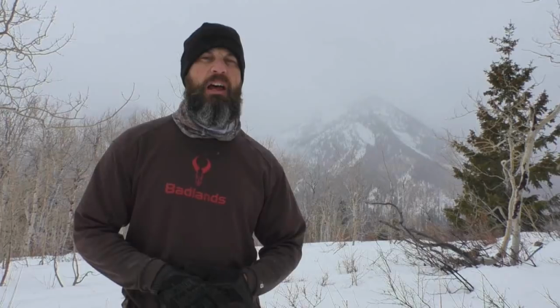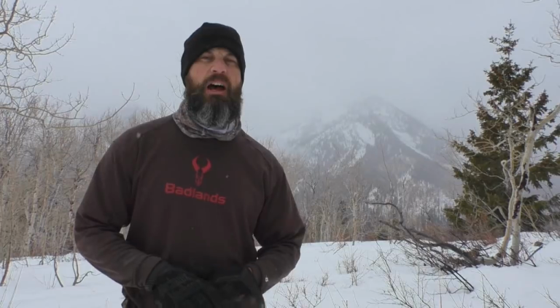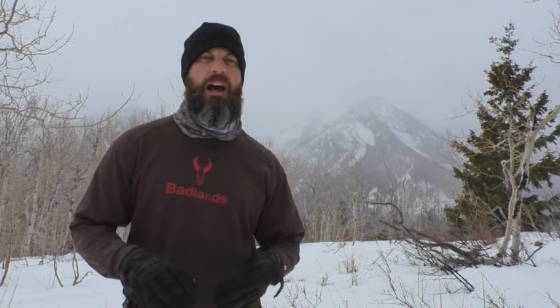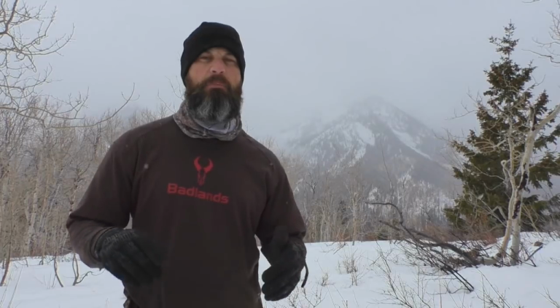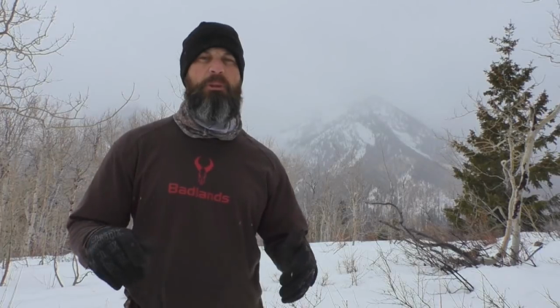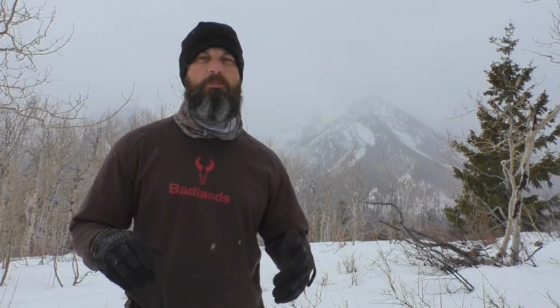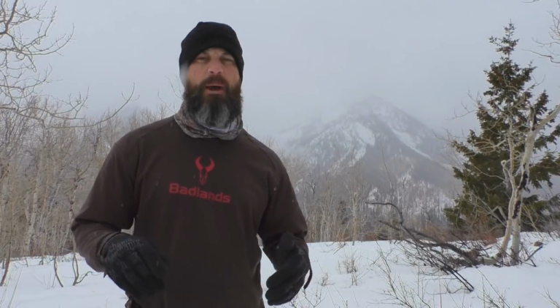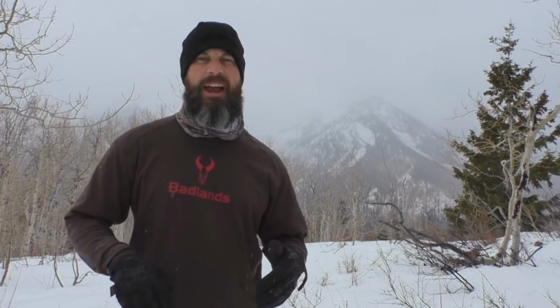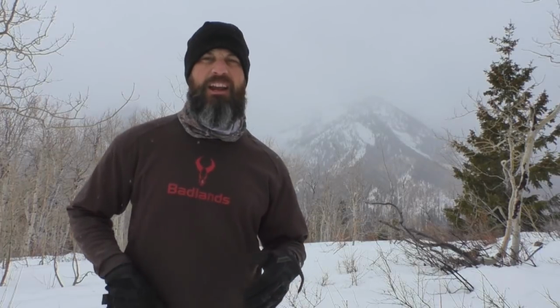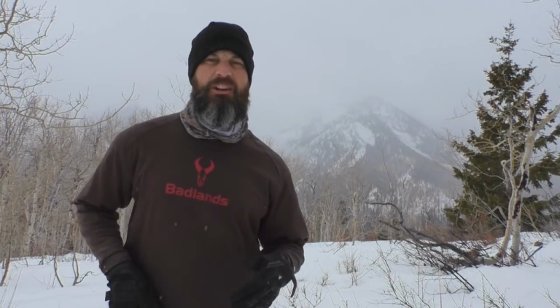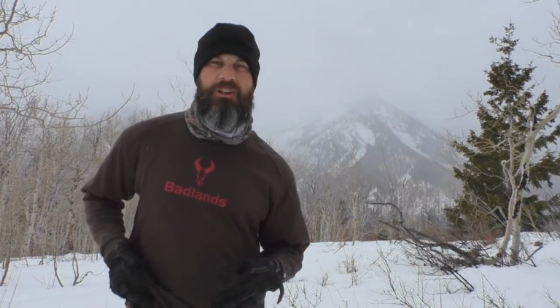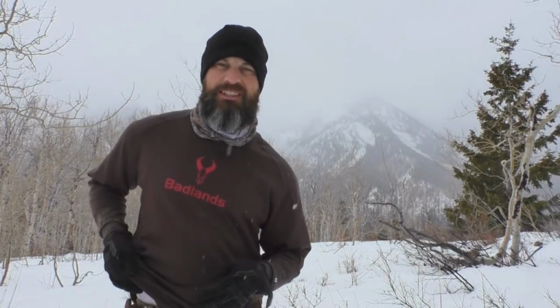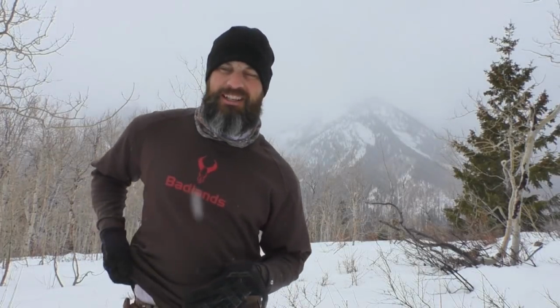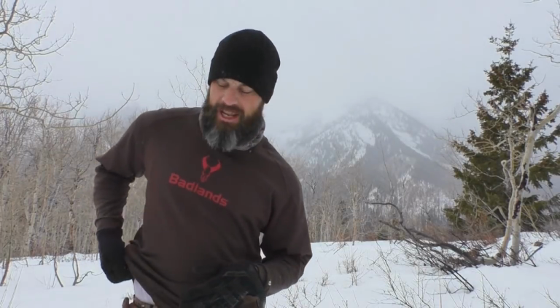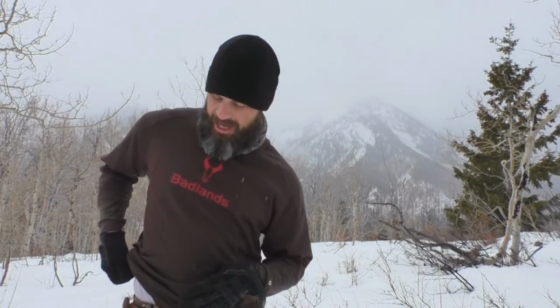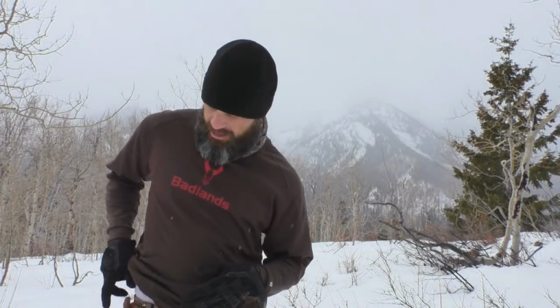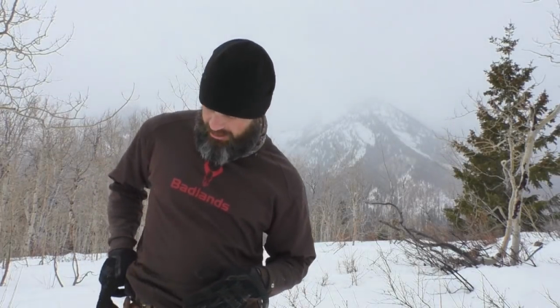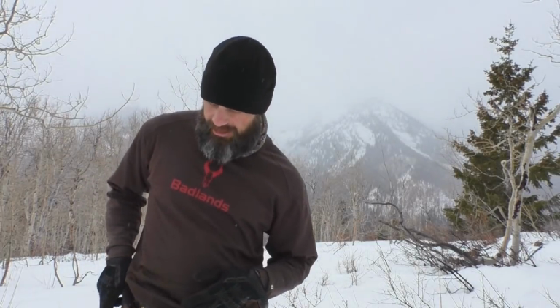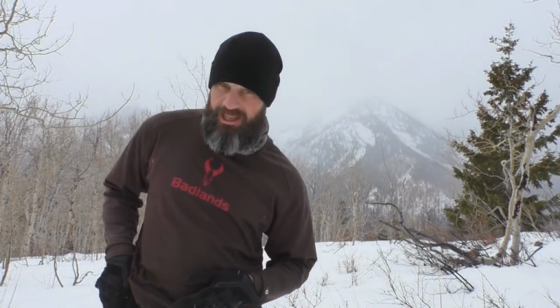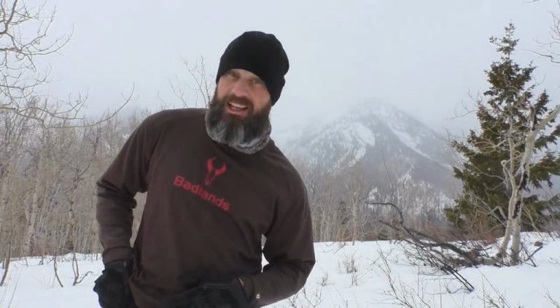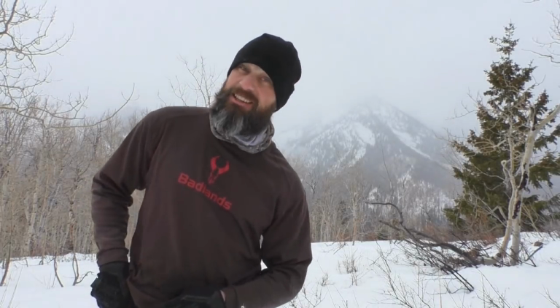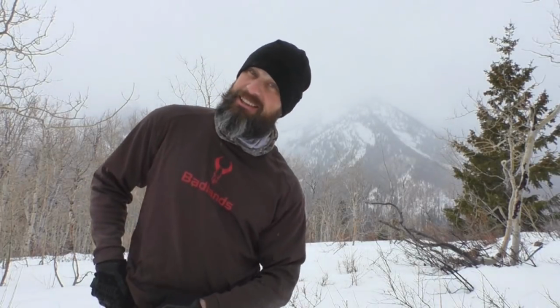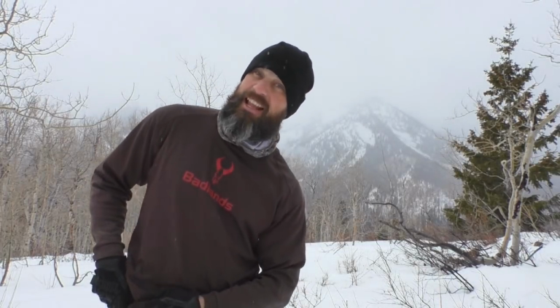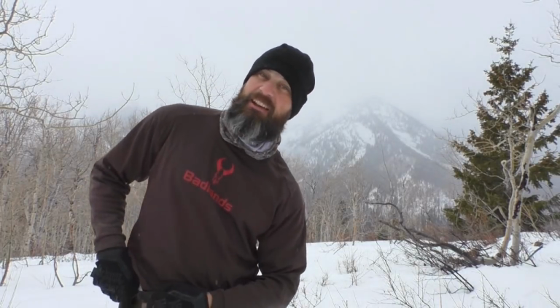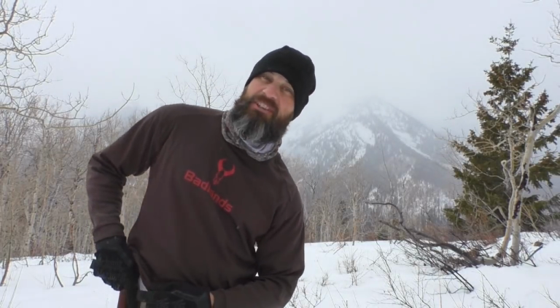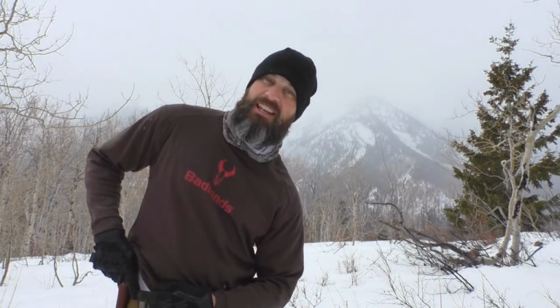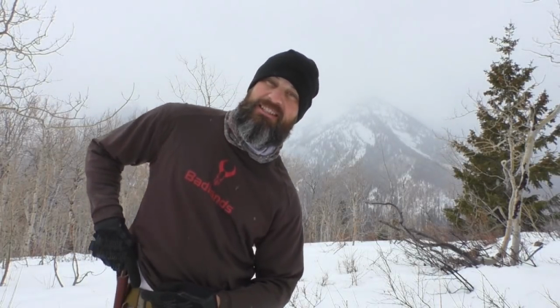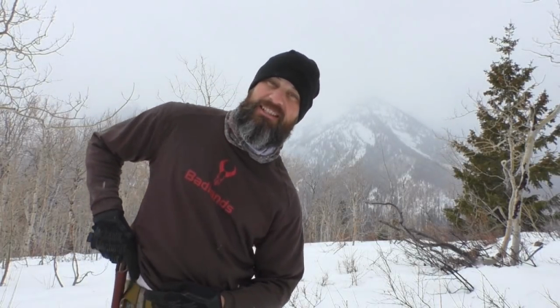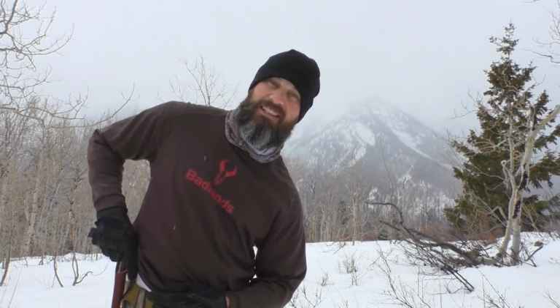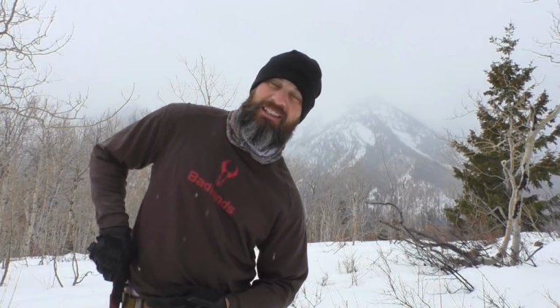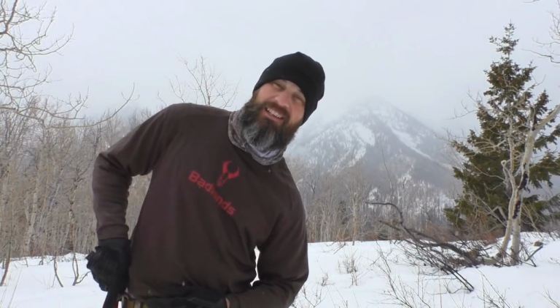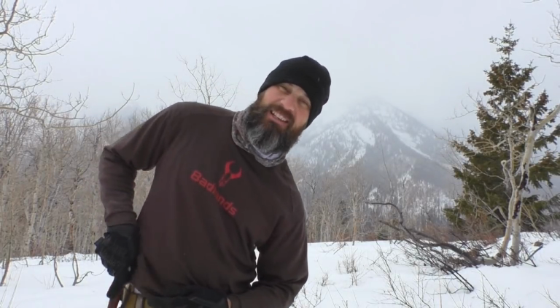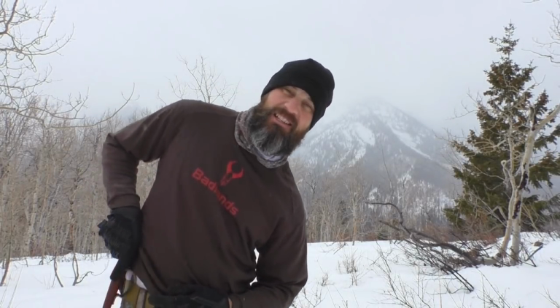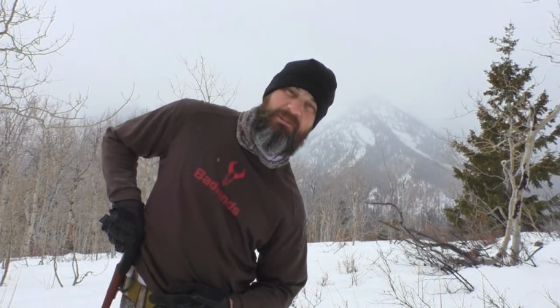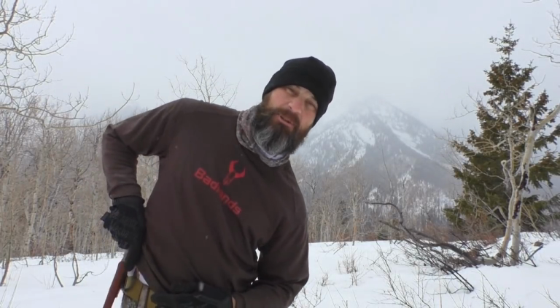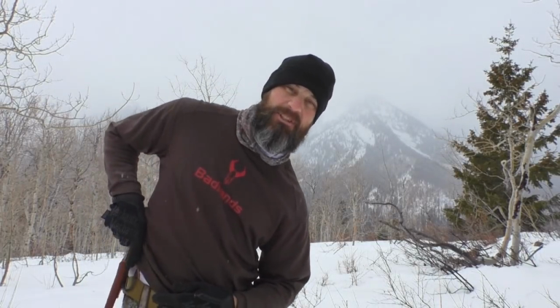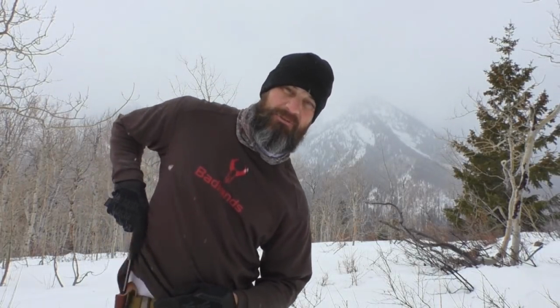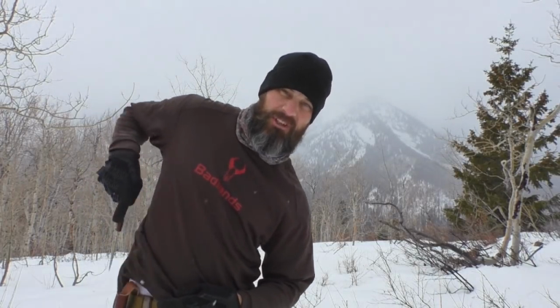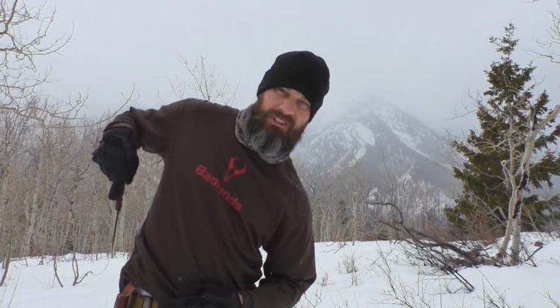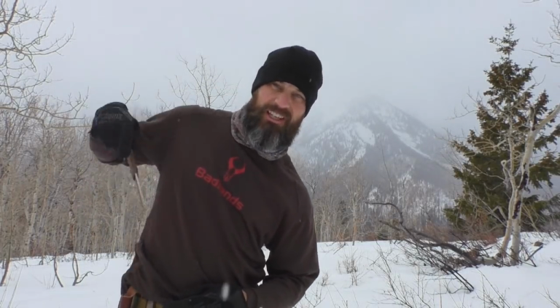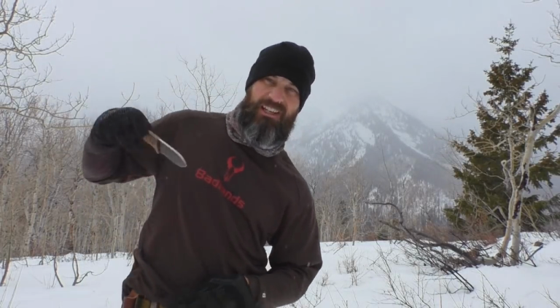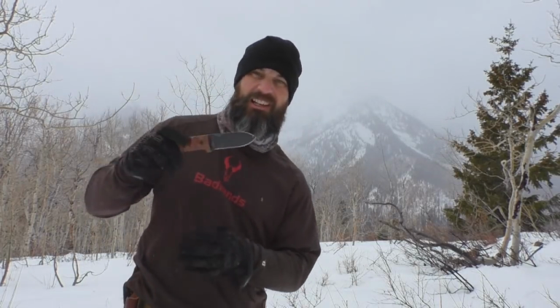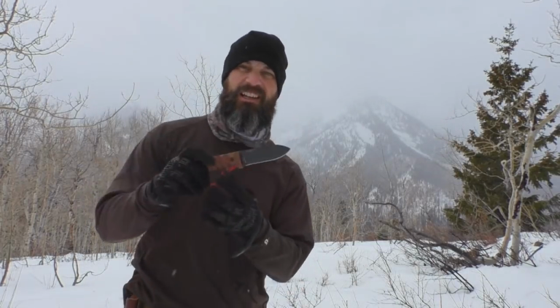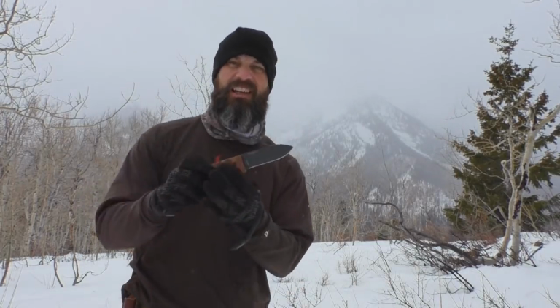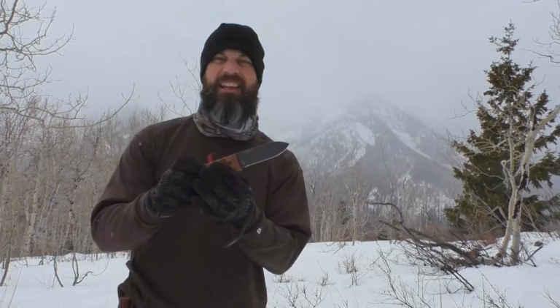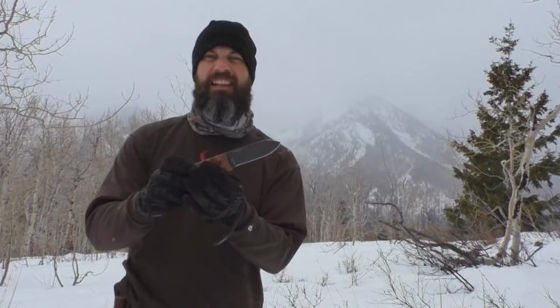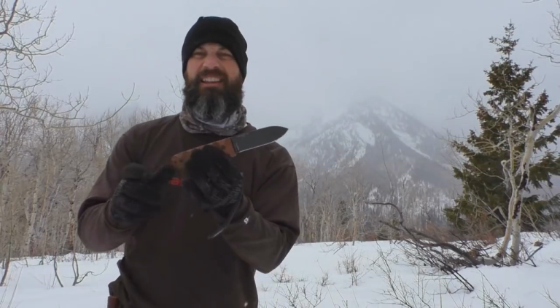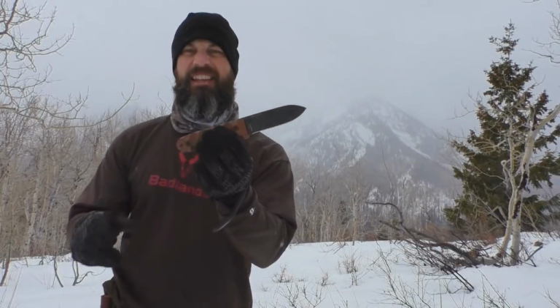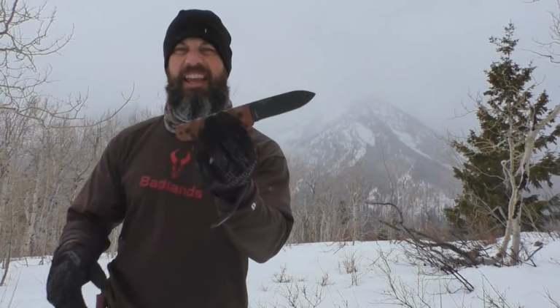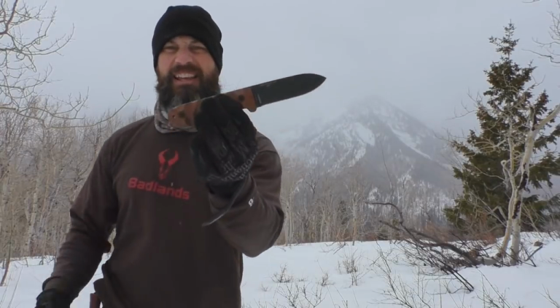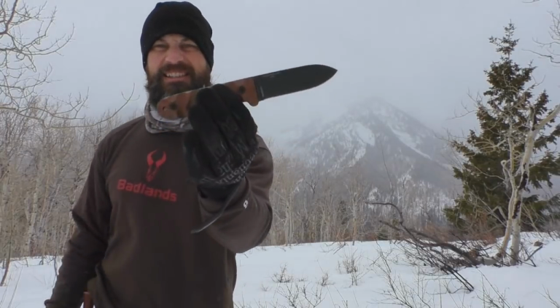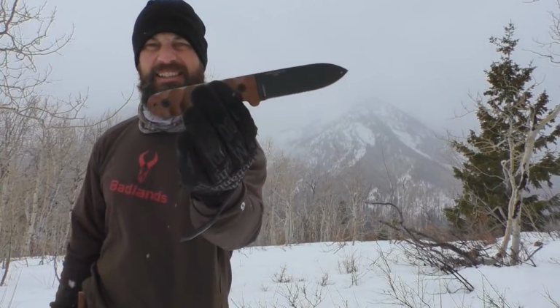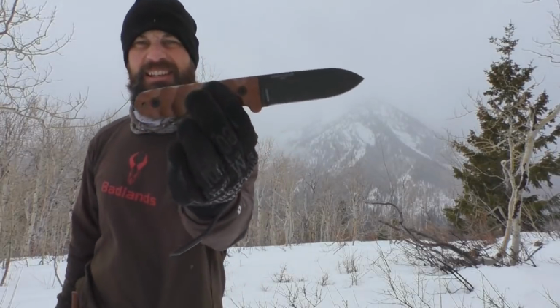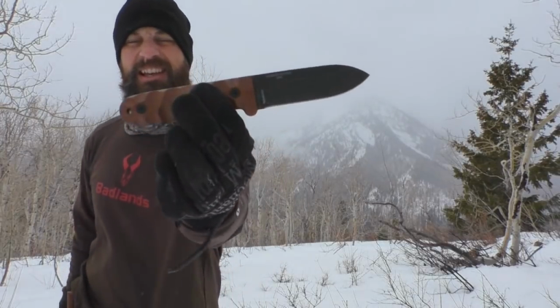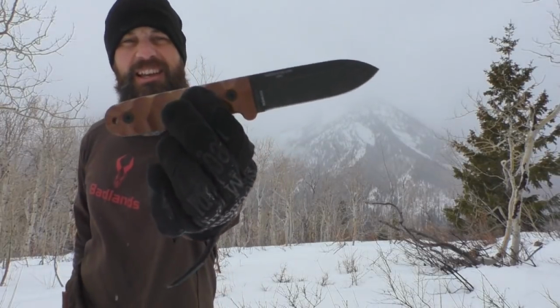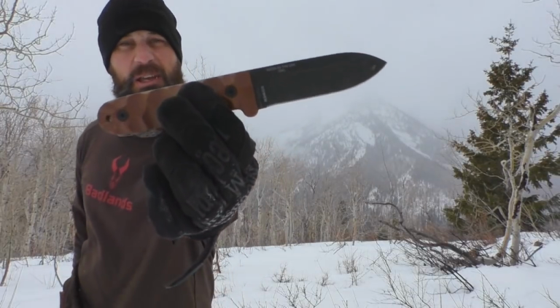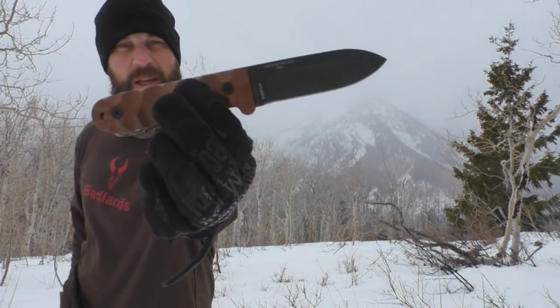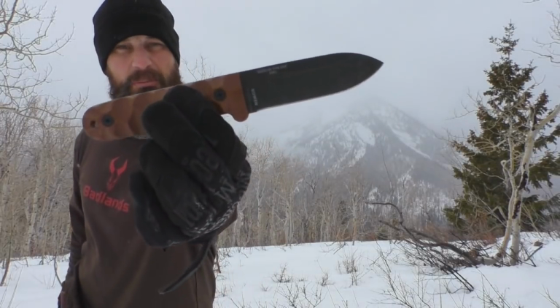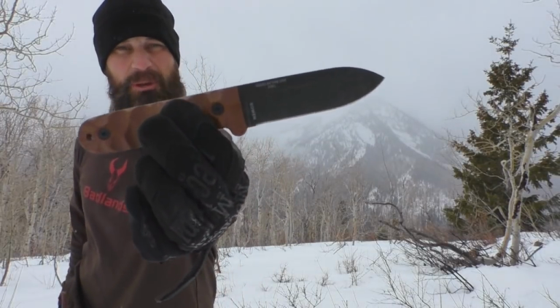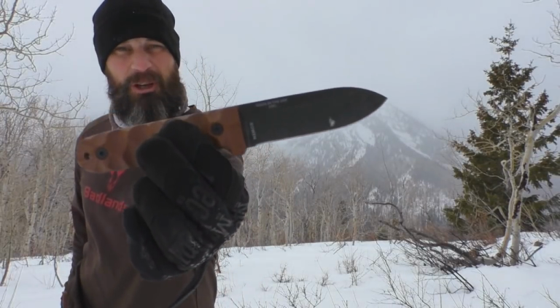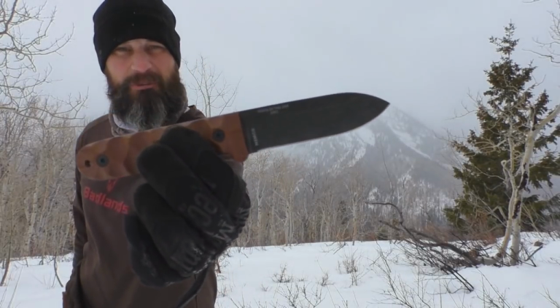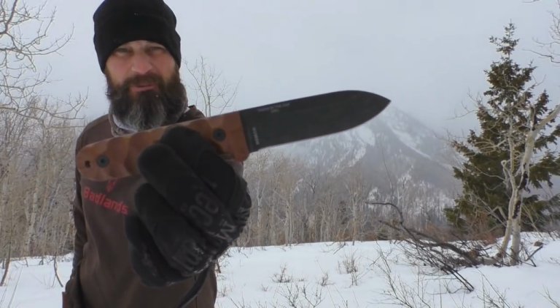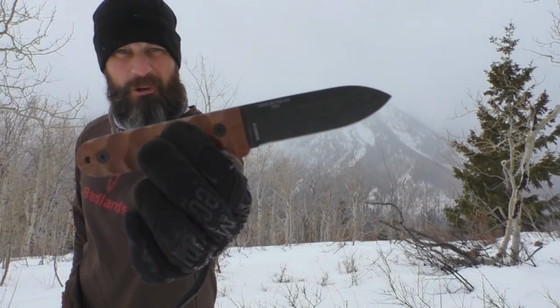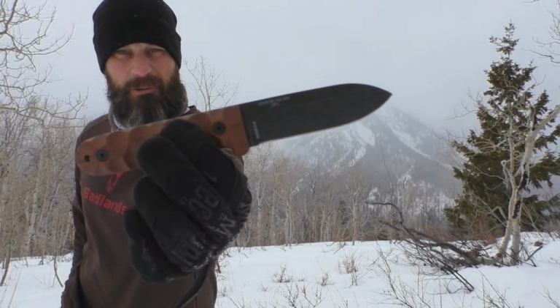Up in the backcountry today, knife testing. Specifically, the Essie PR-4.